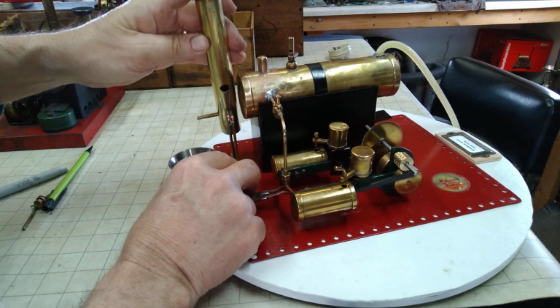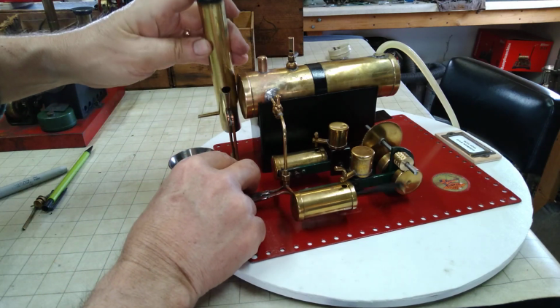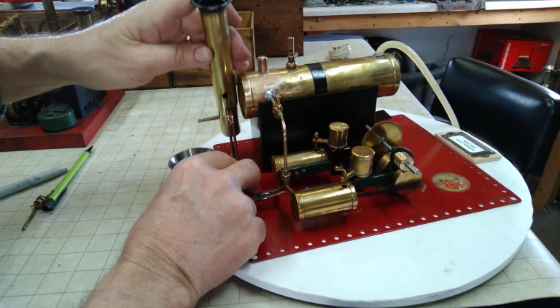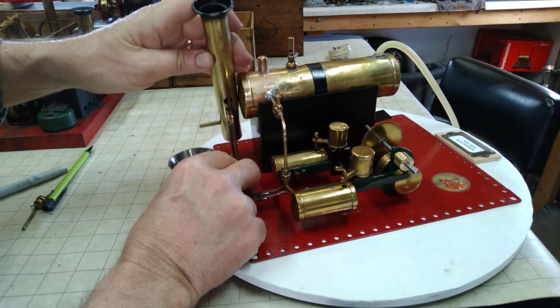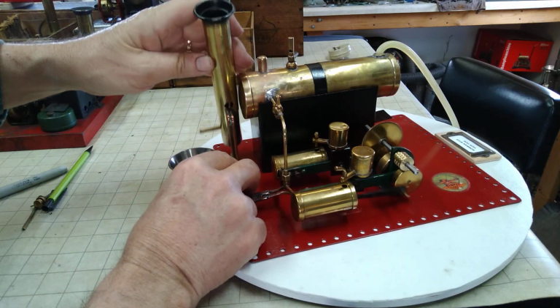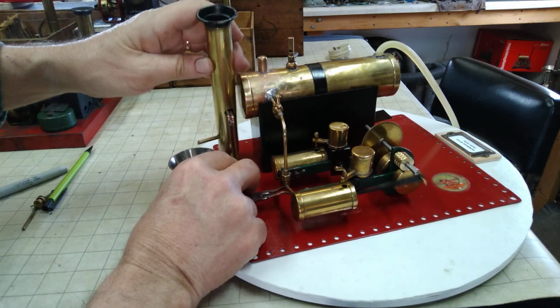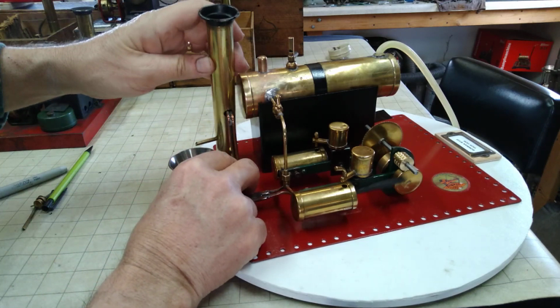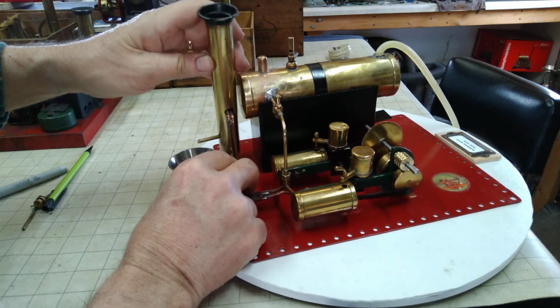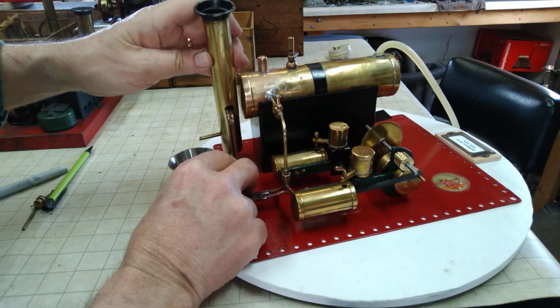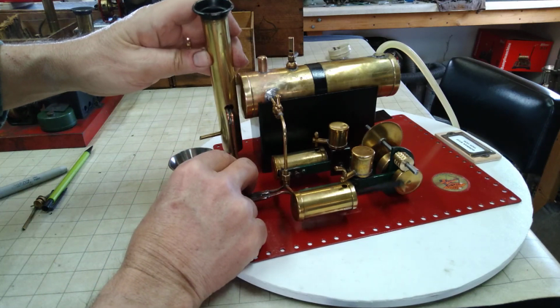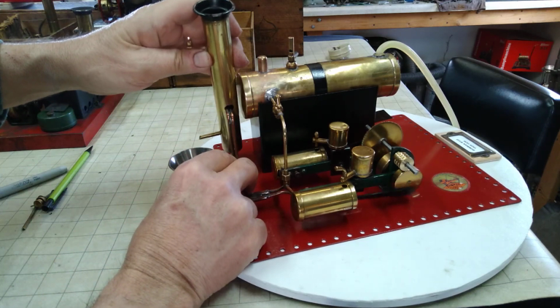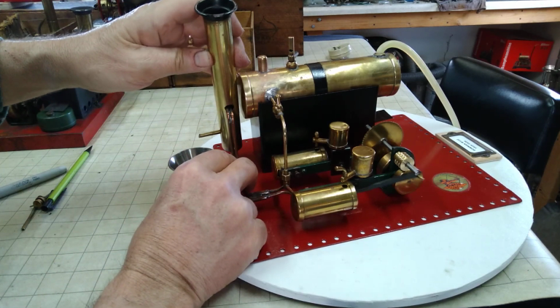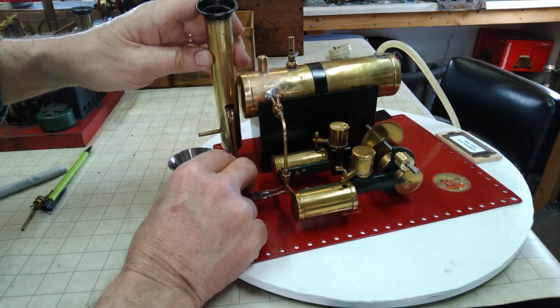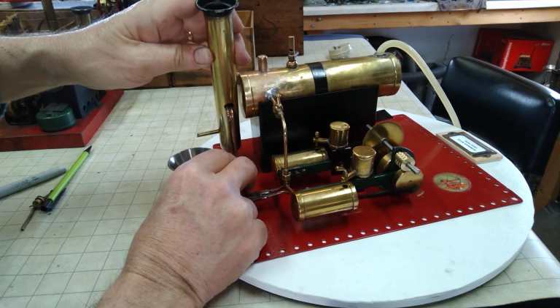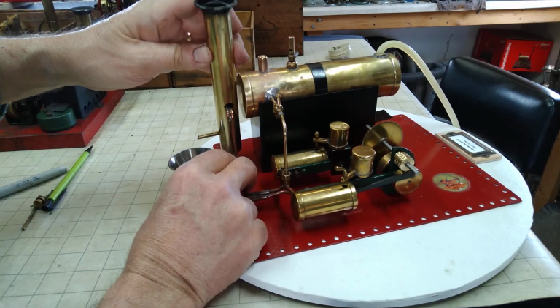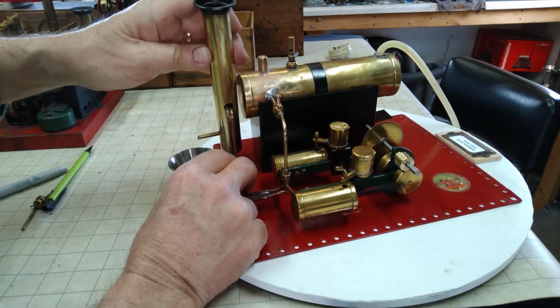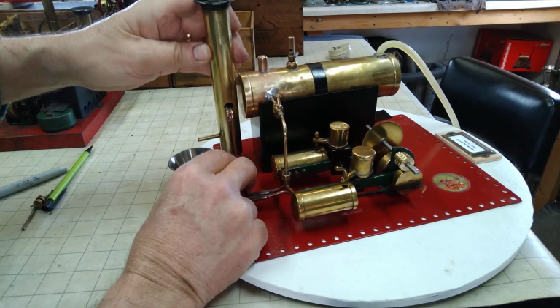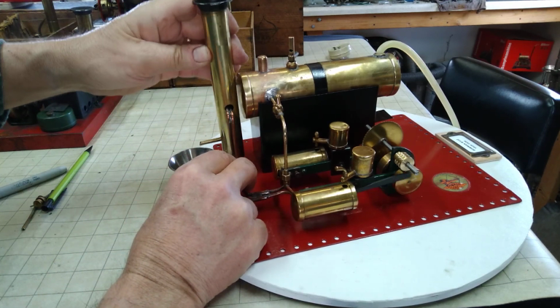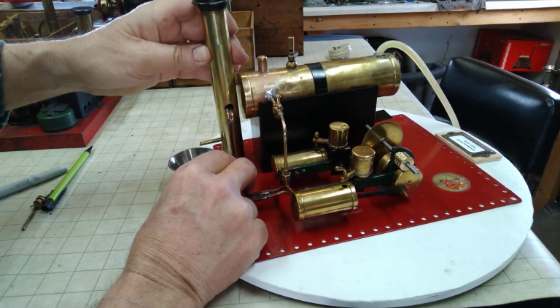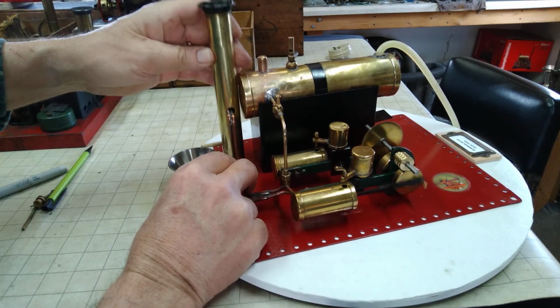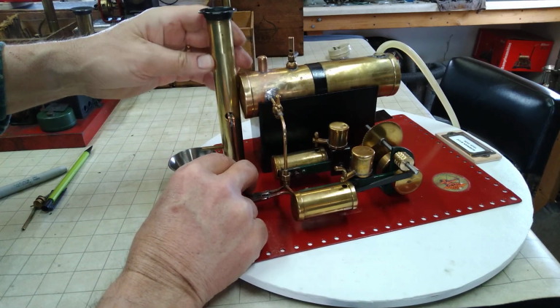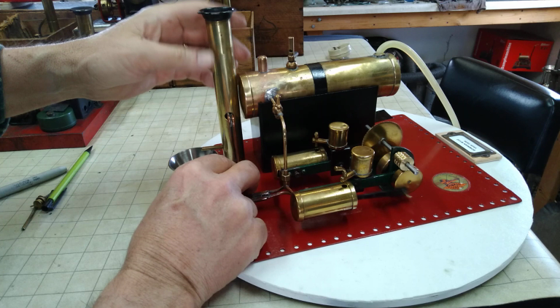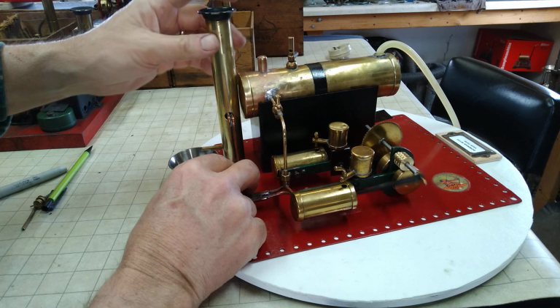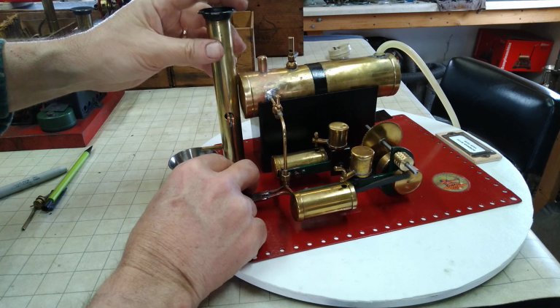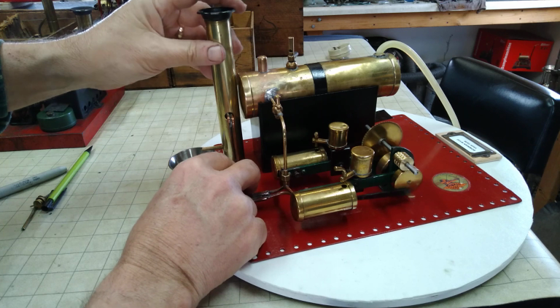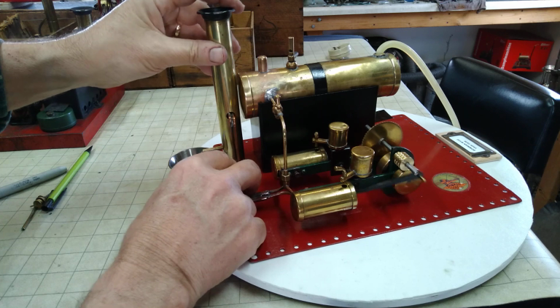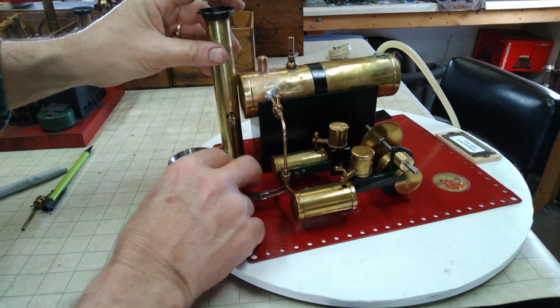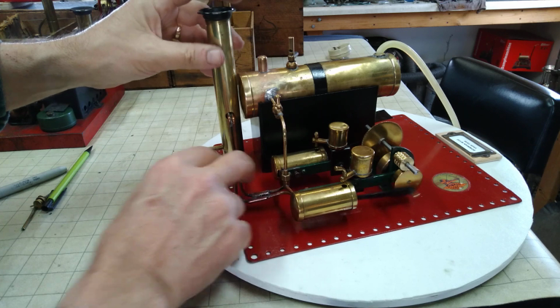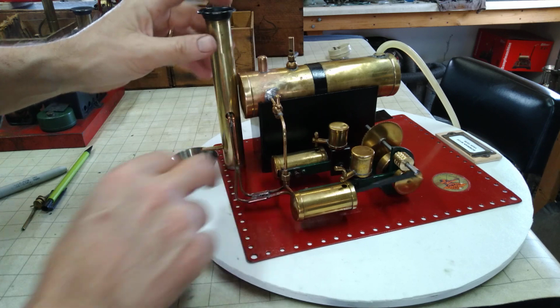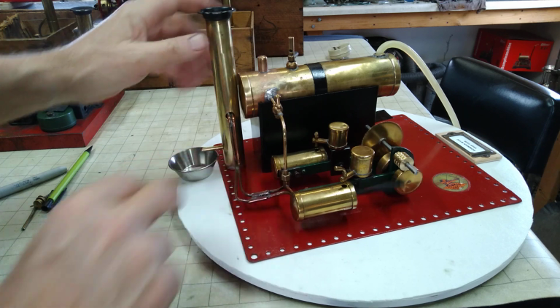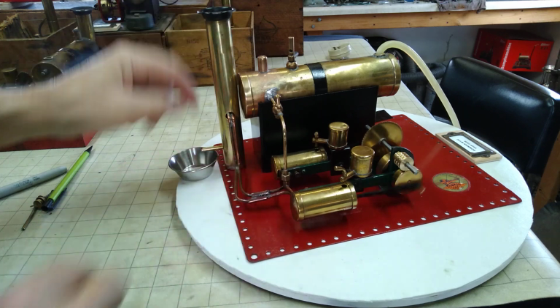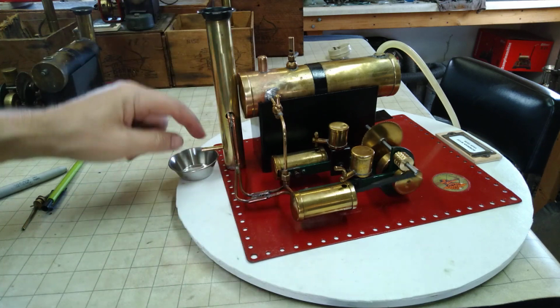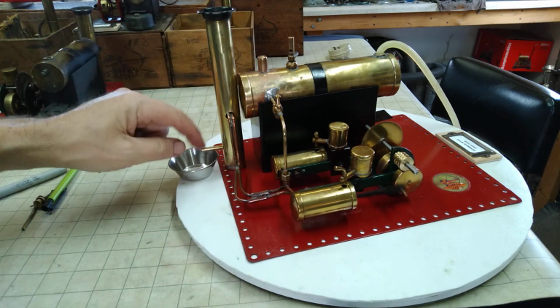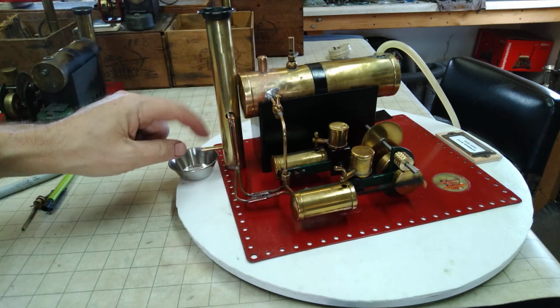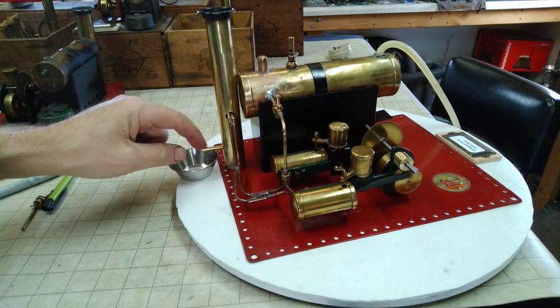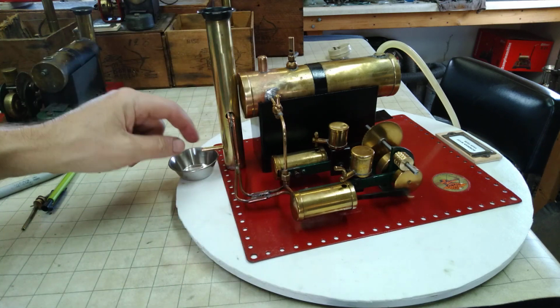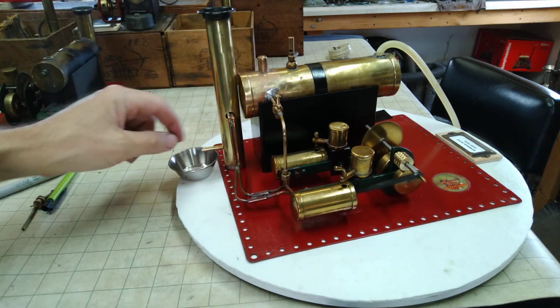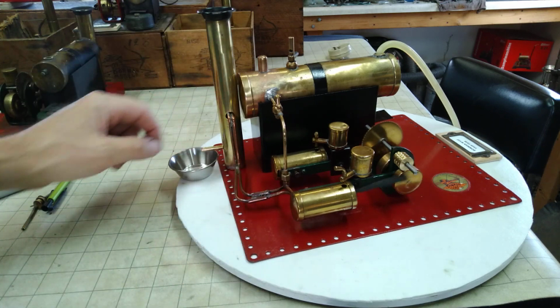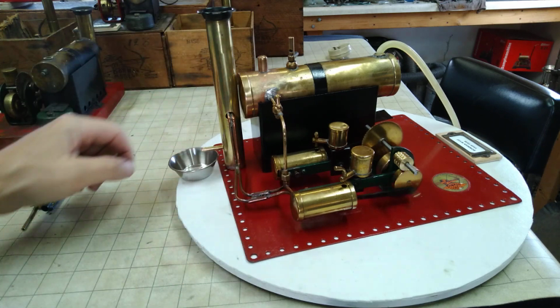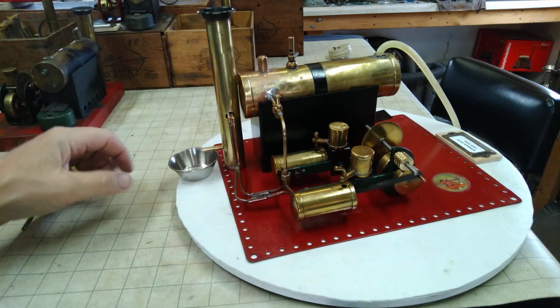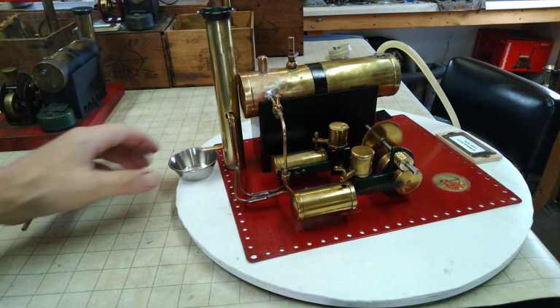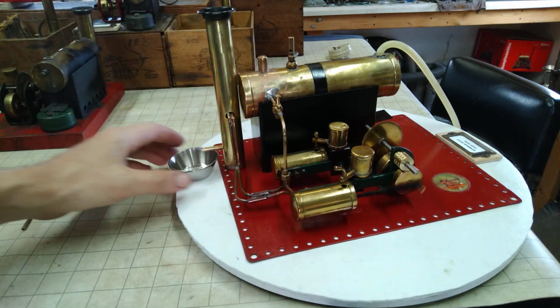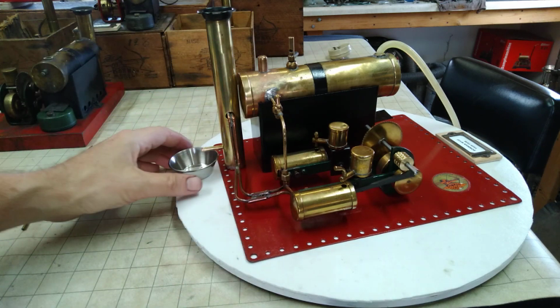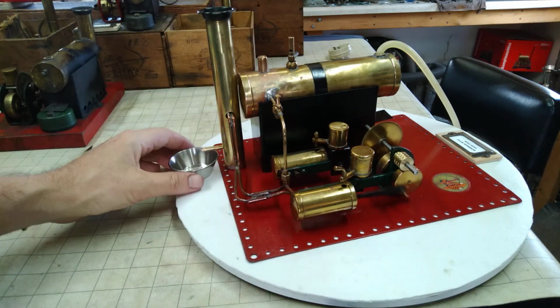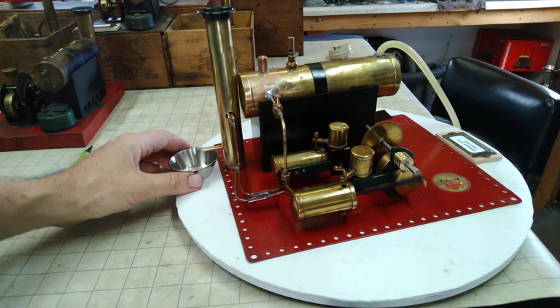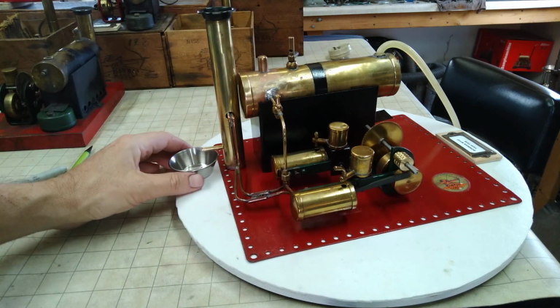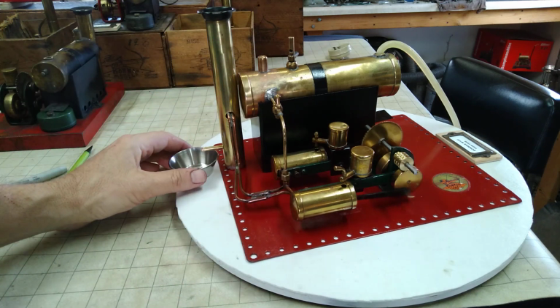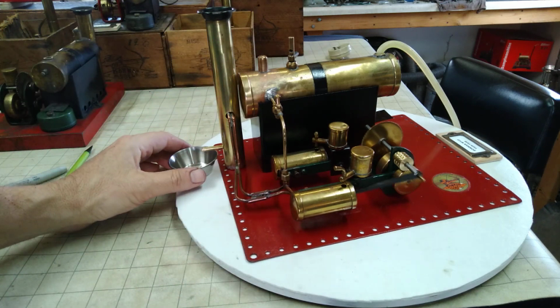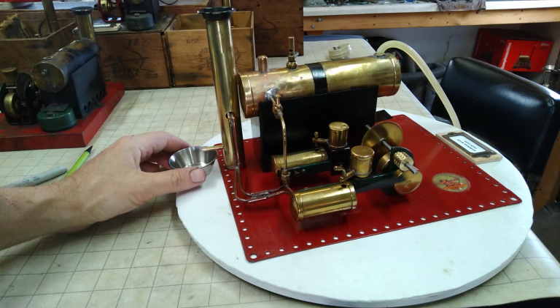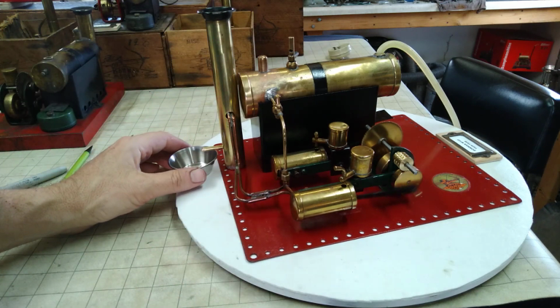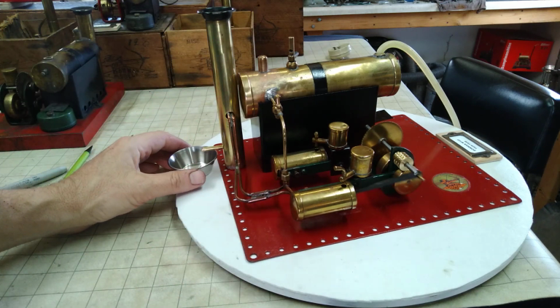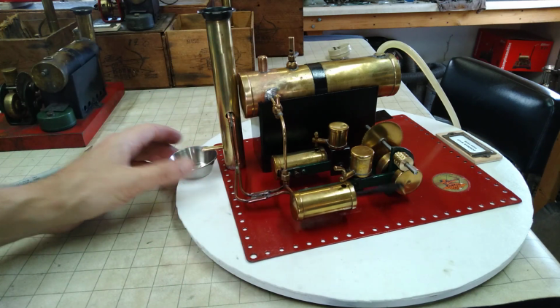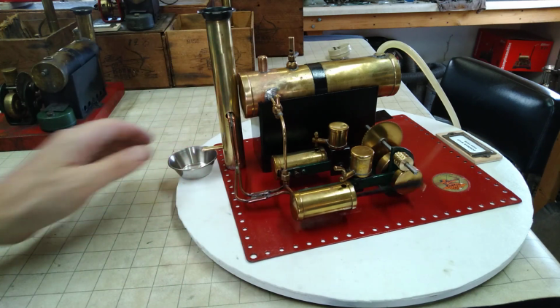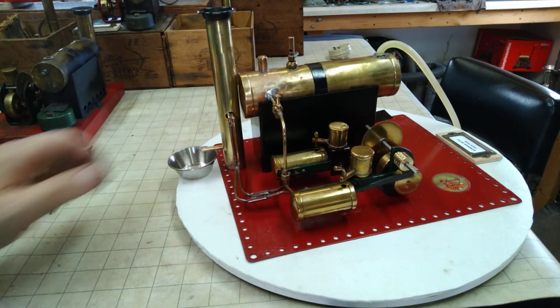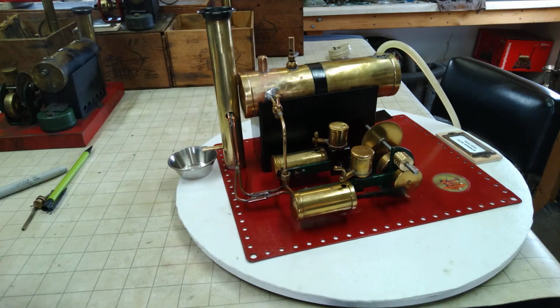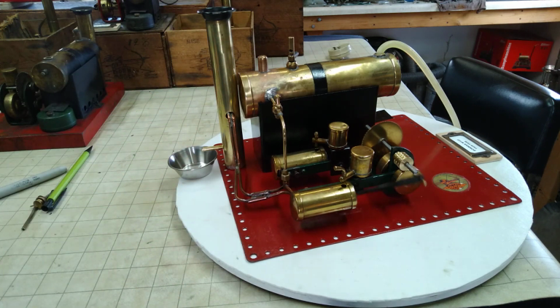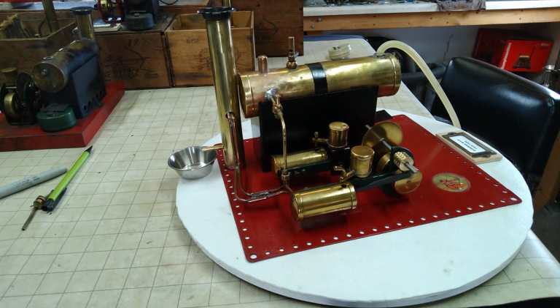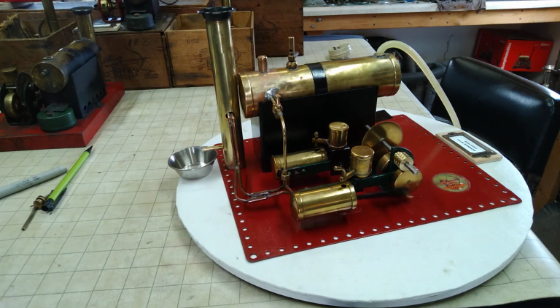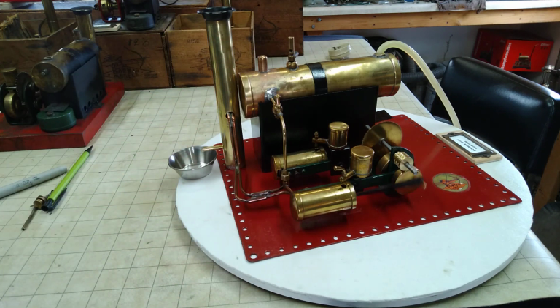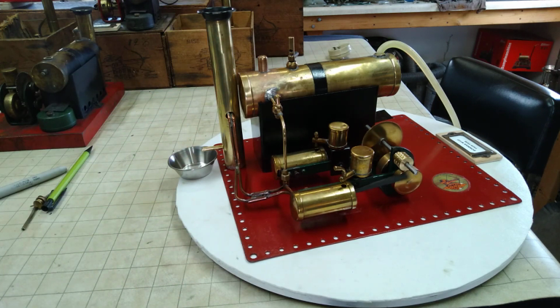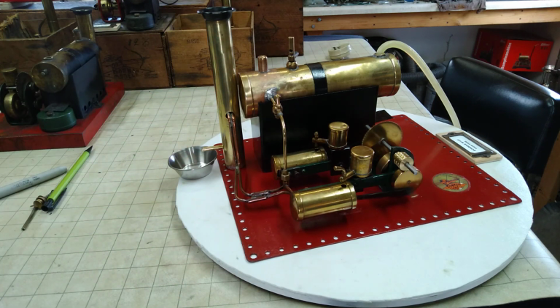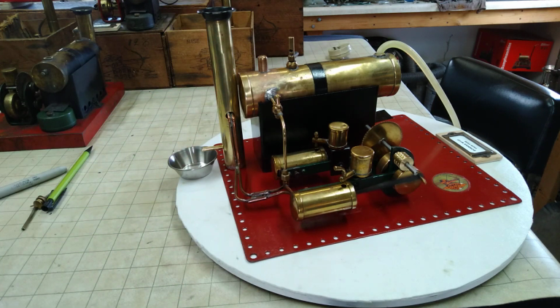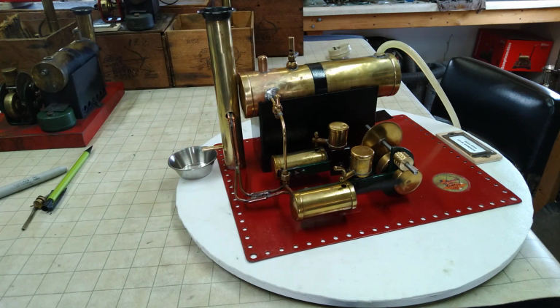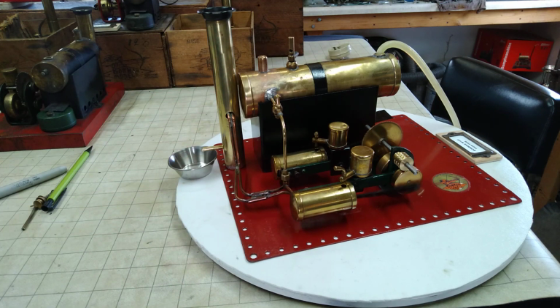Since we're all sealed up there, I put a little drain valve on it.